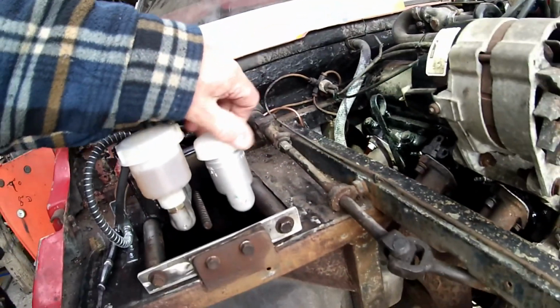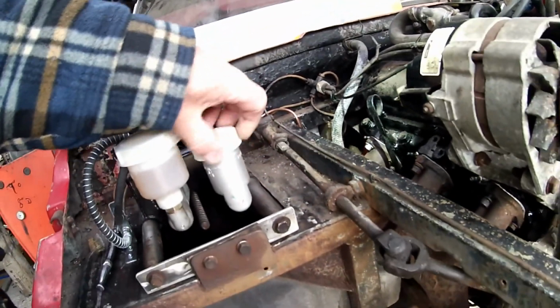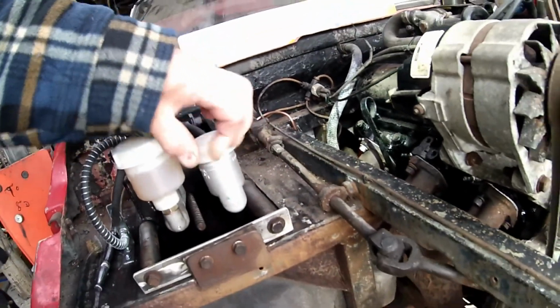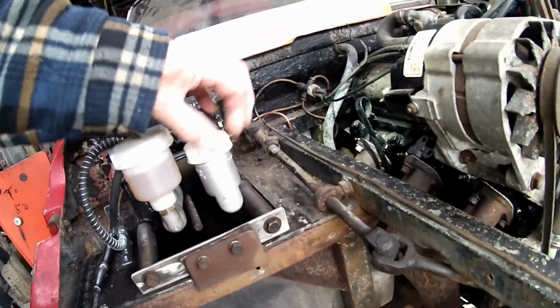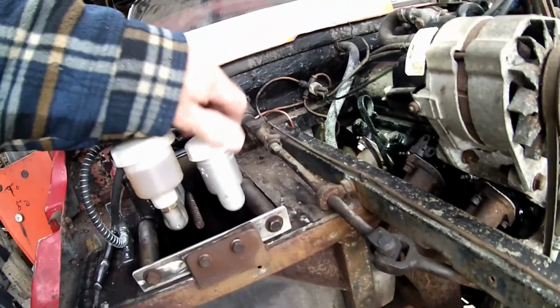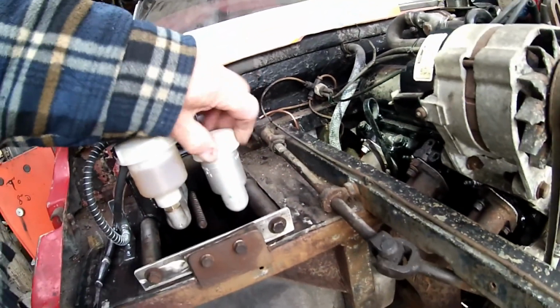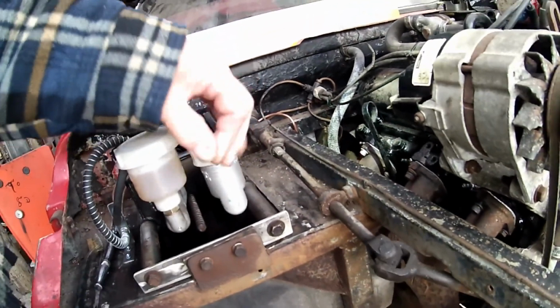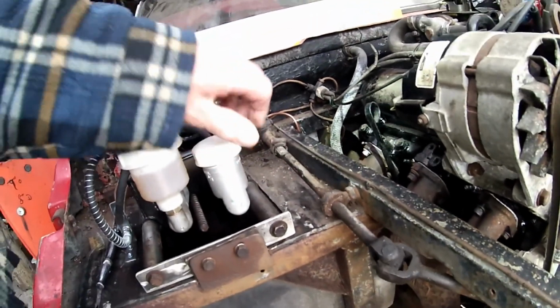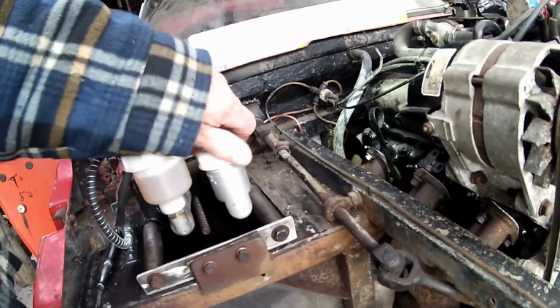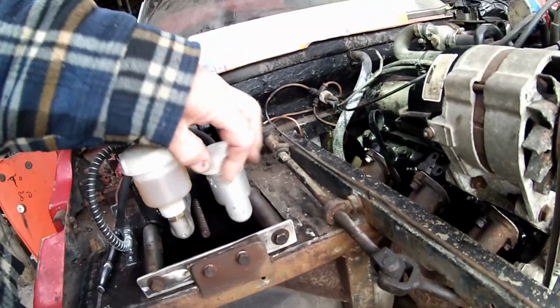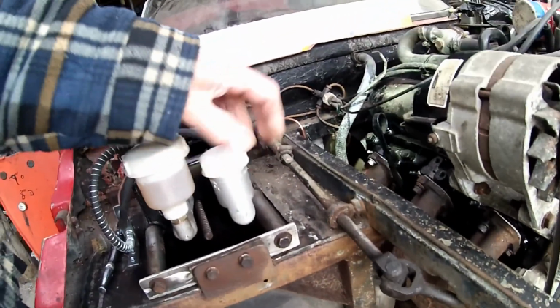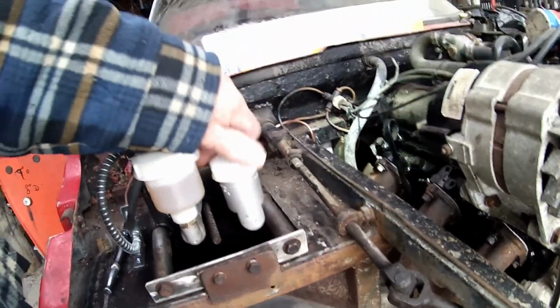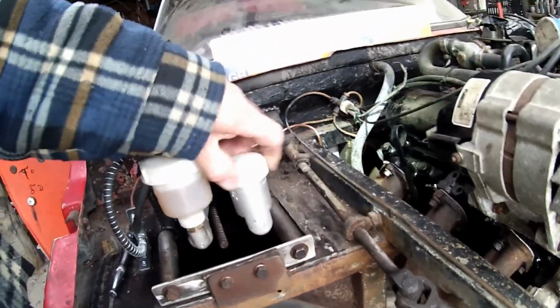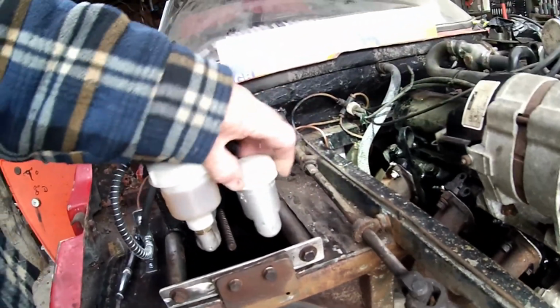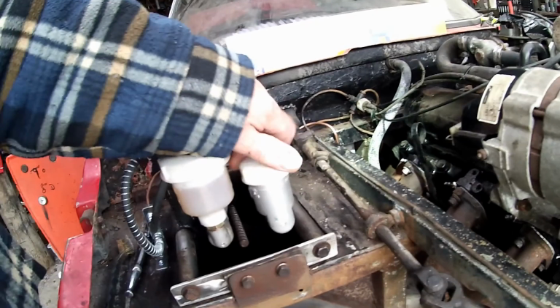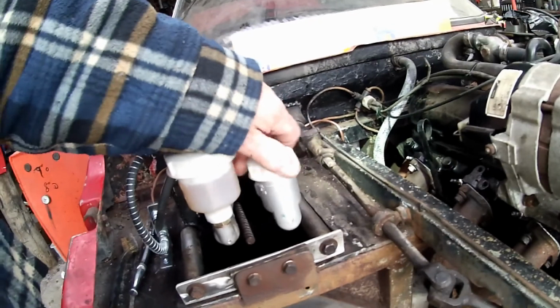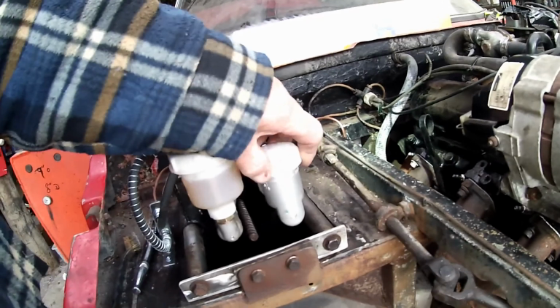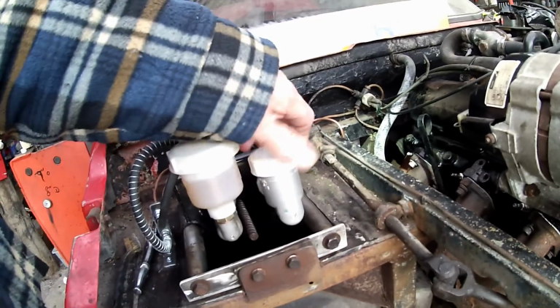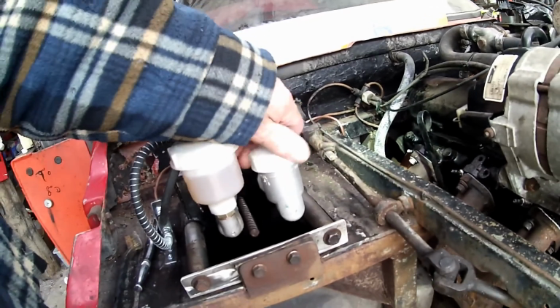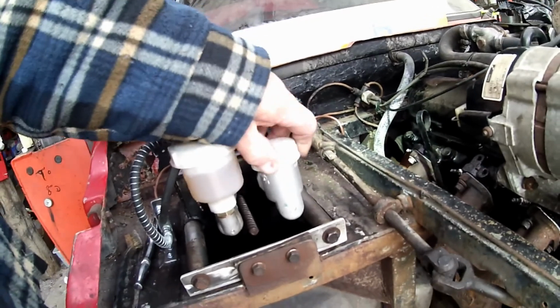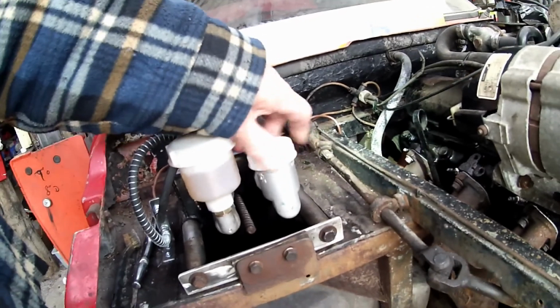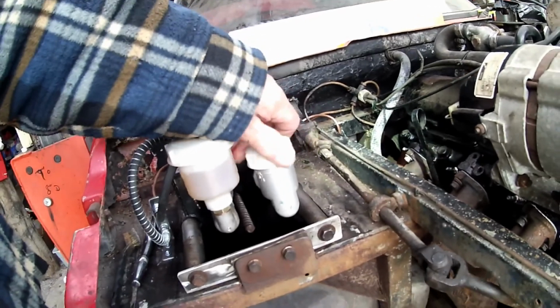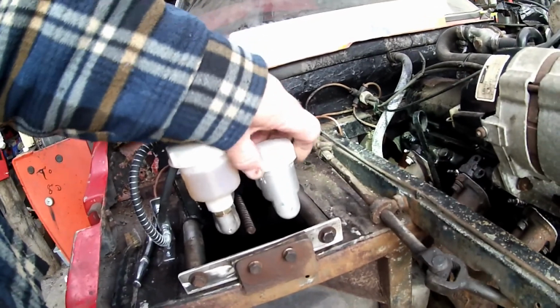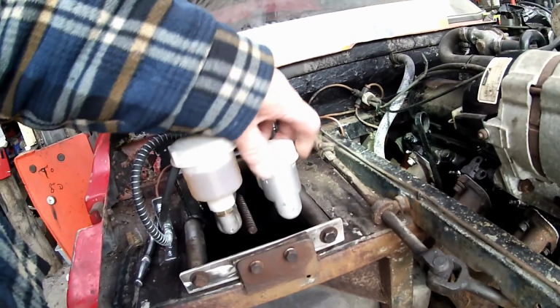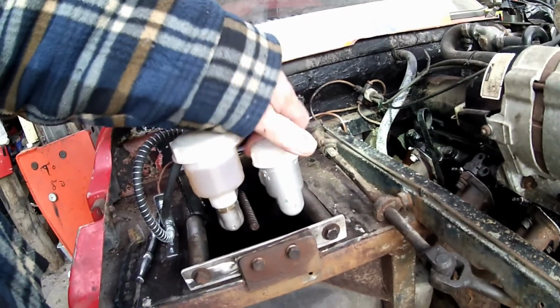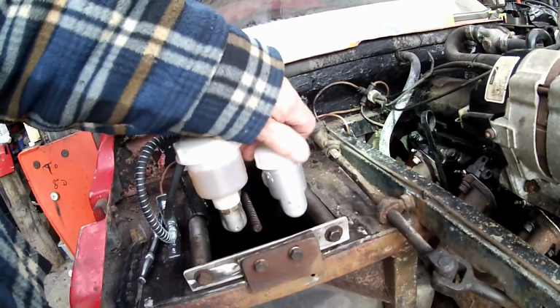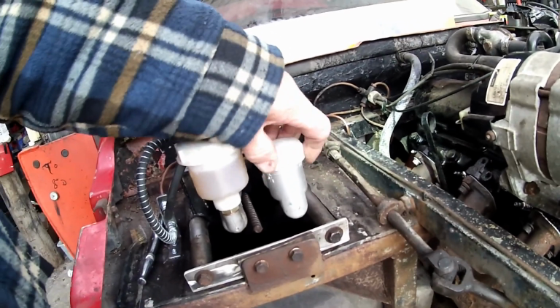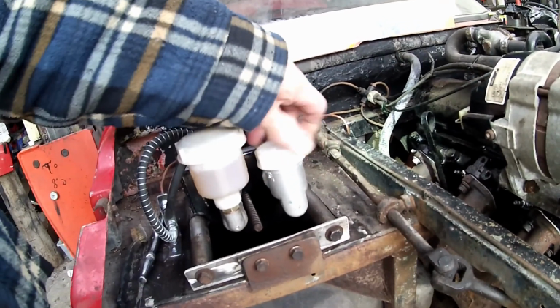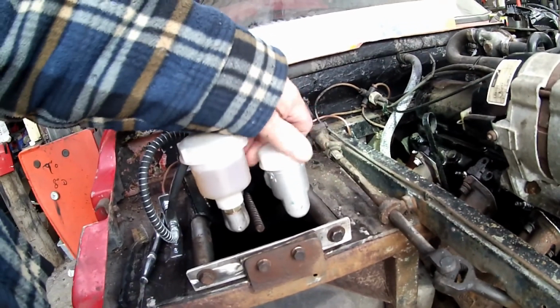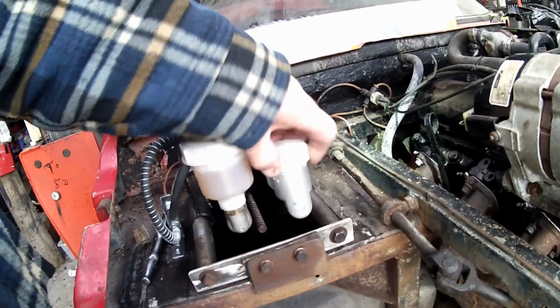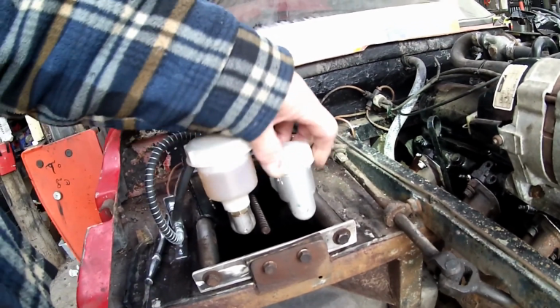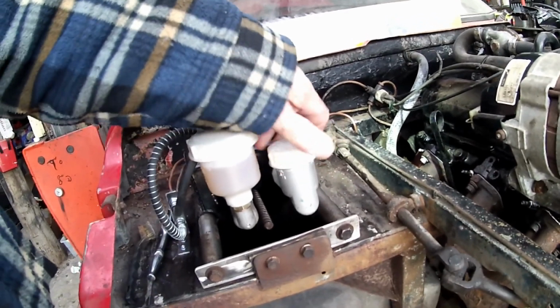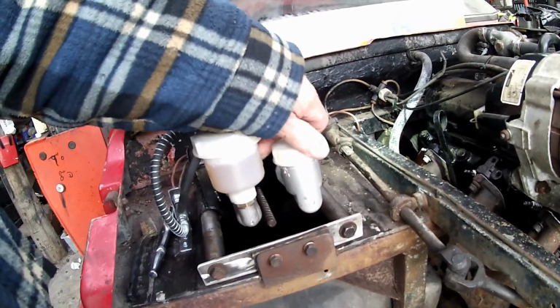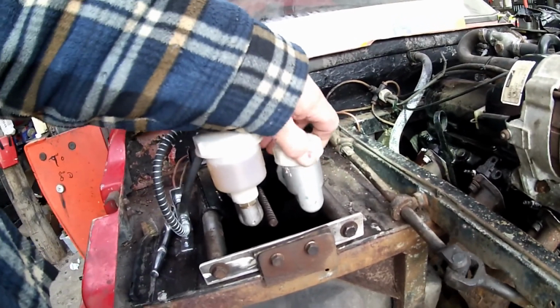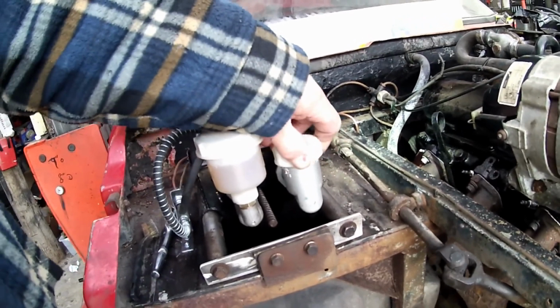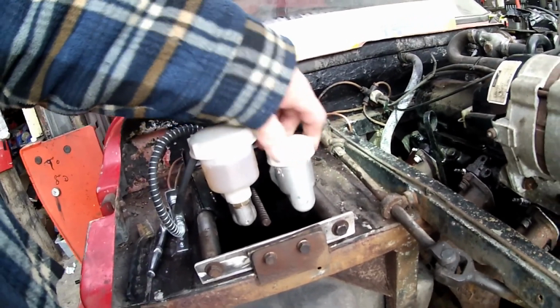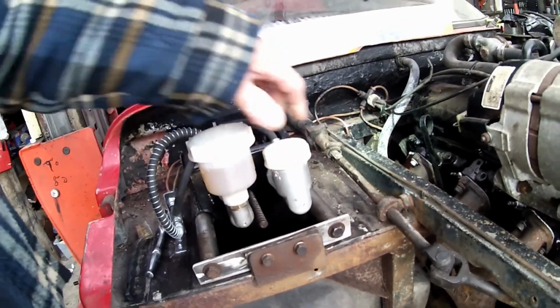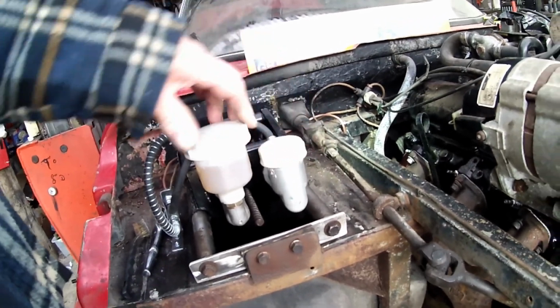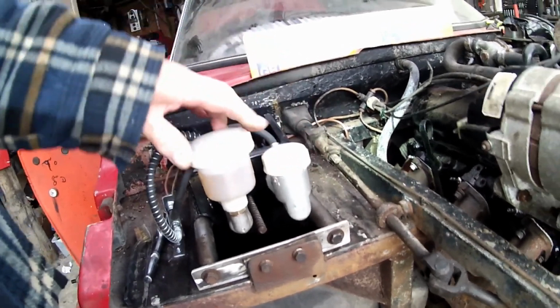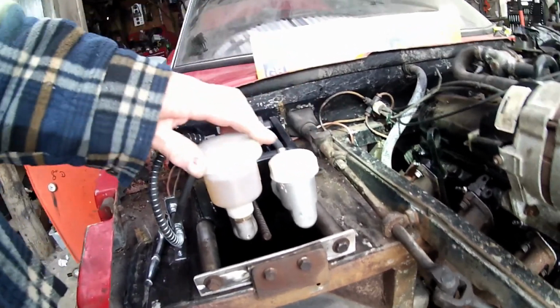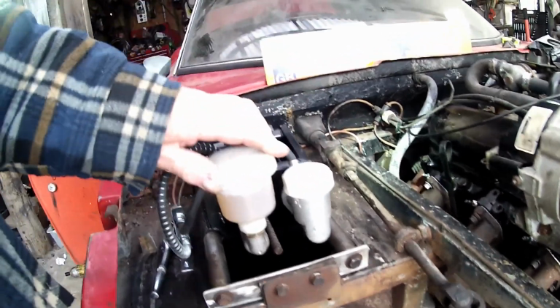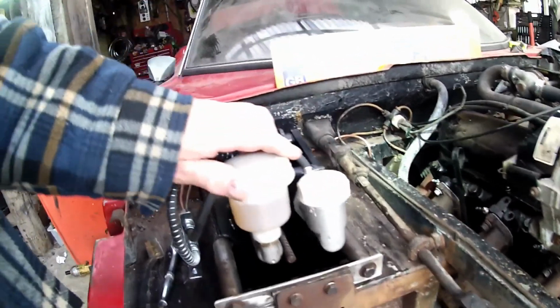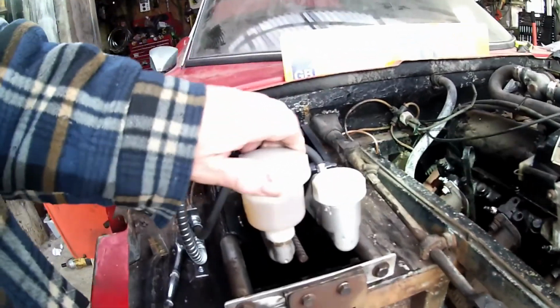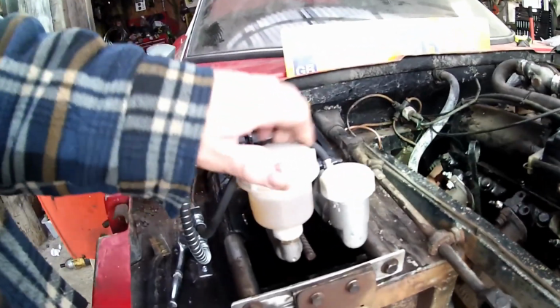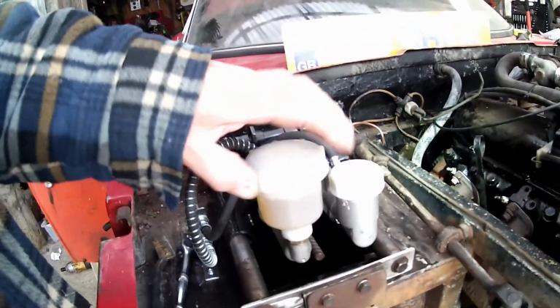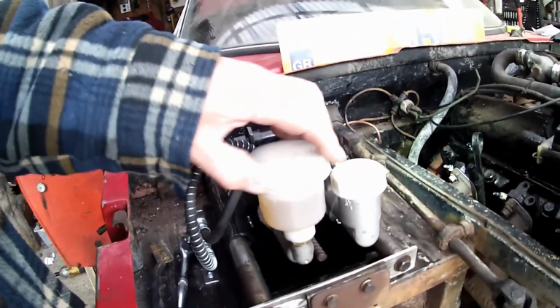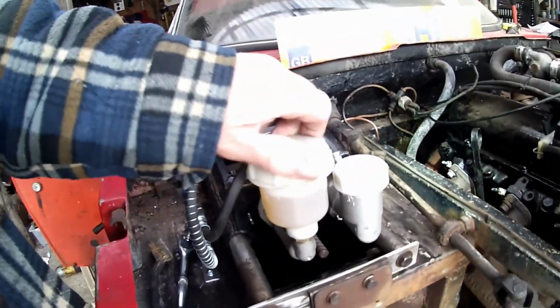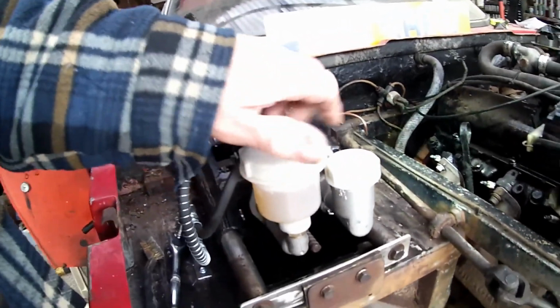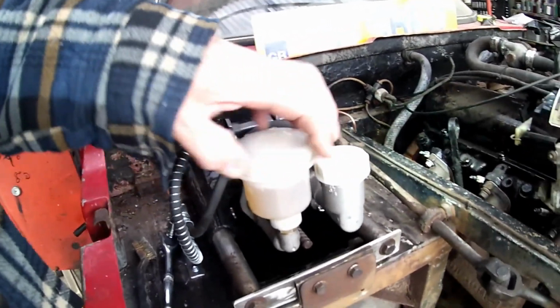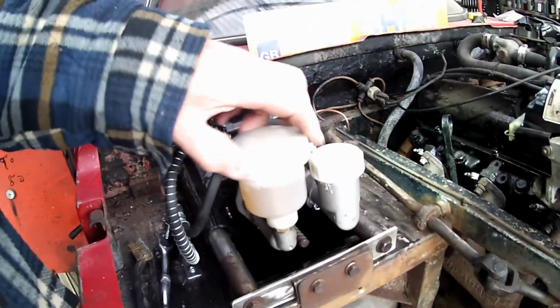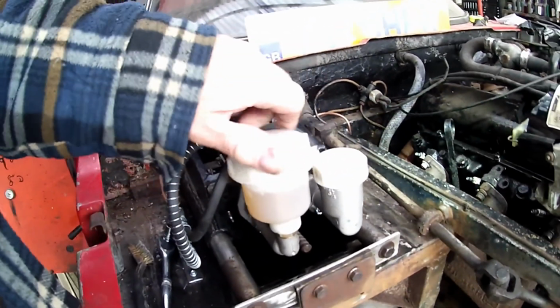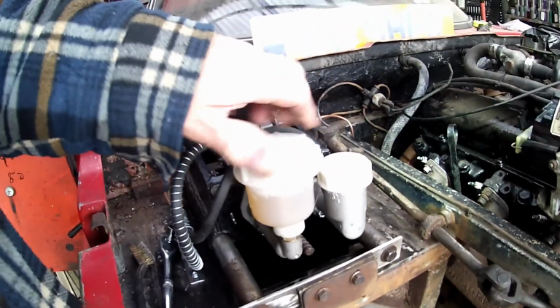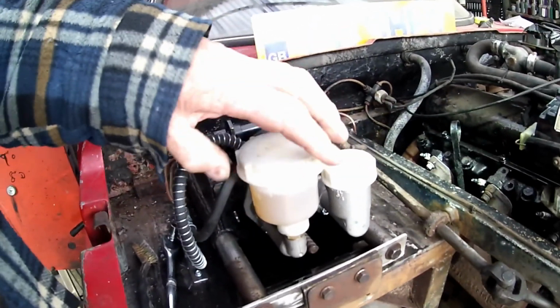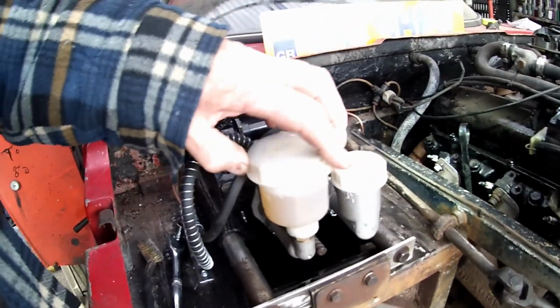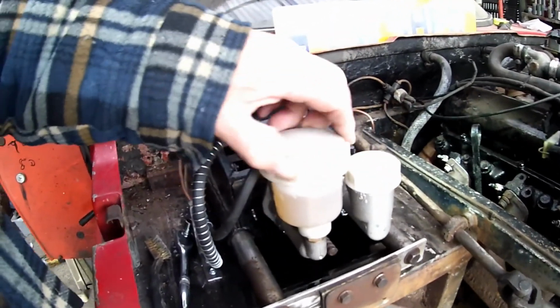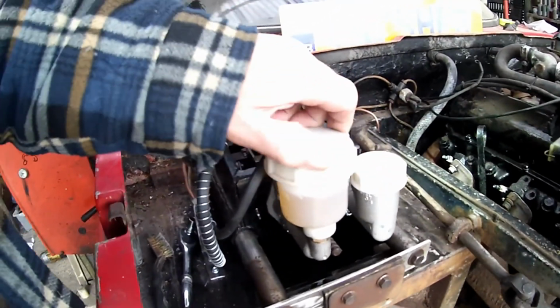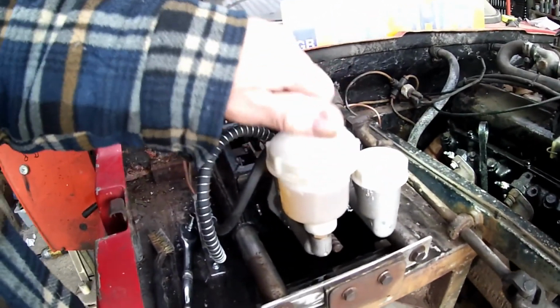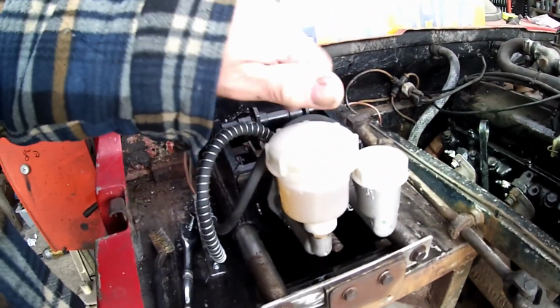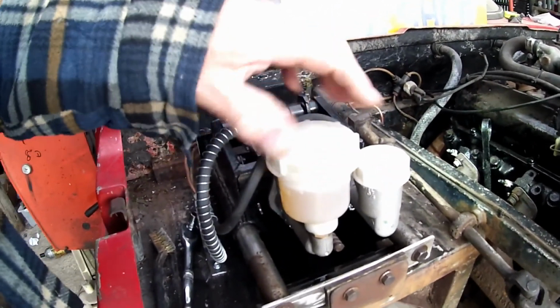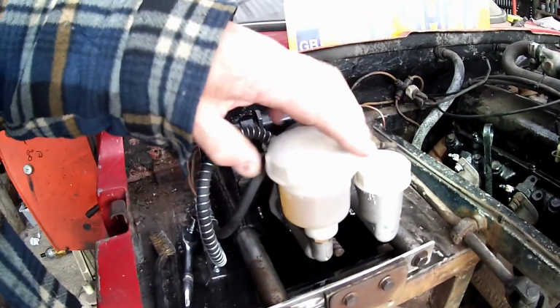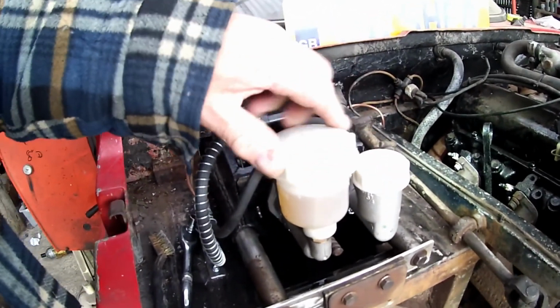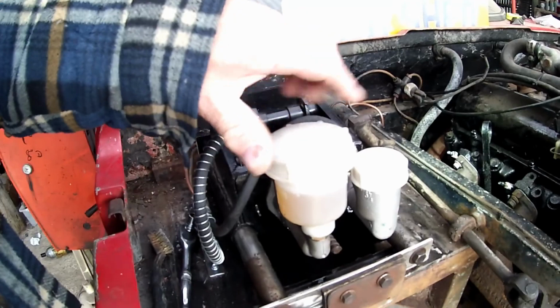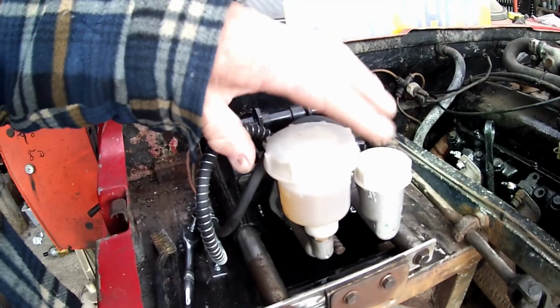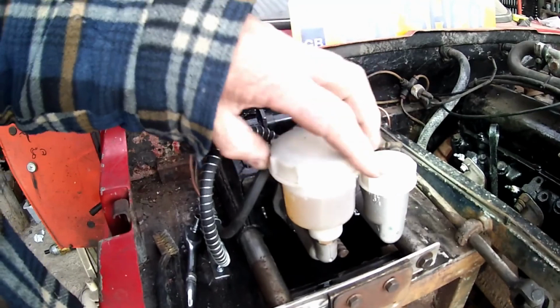So the clutch seems to be holding alright, okay. And remarkably enough, would you believe this?